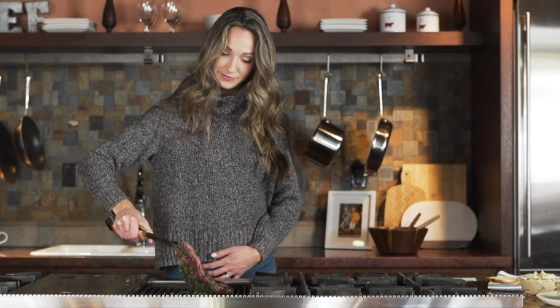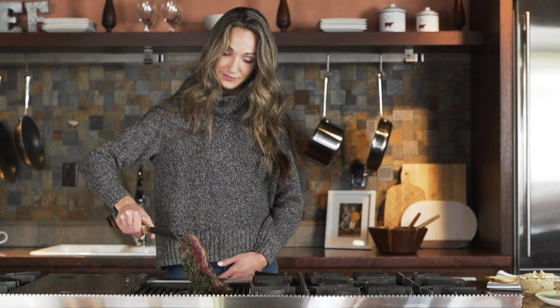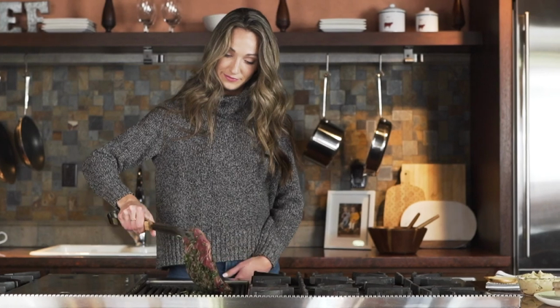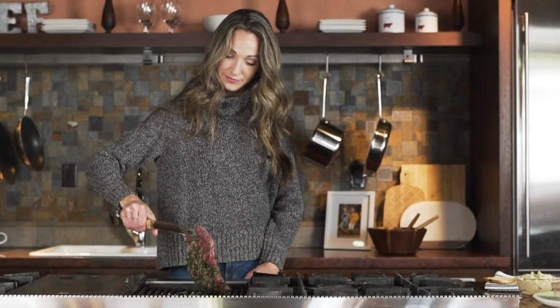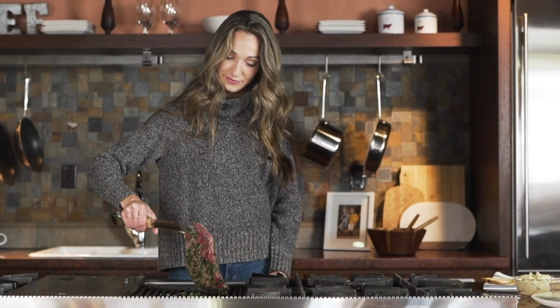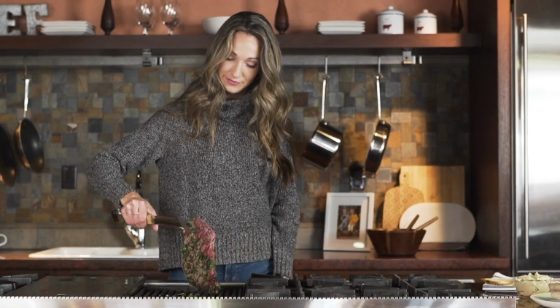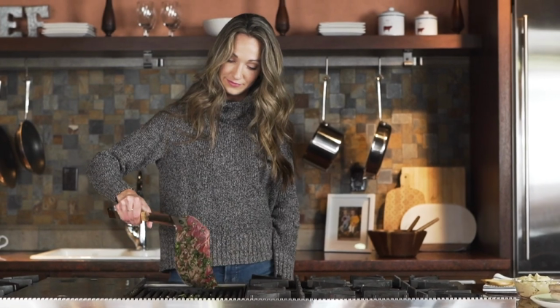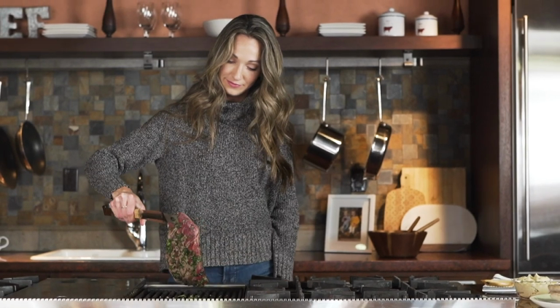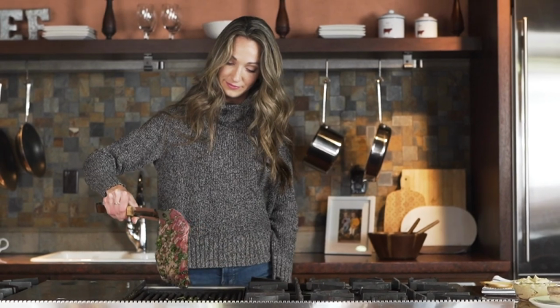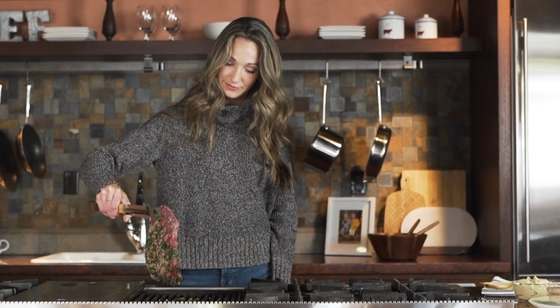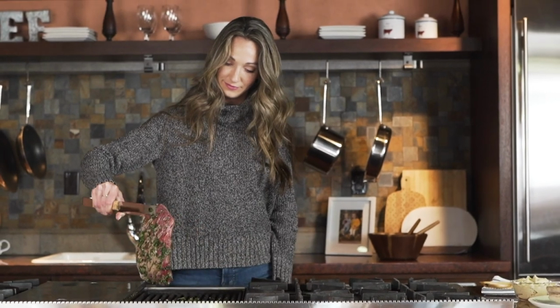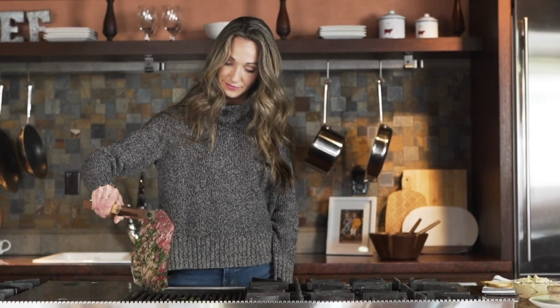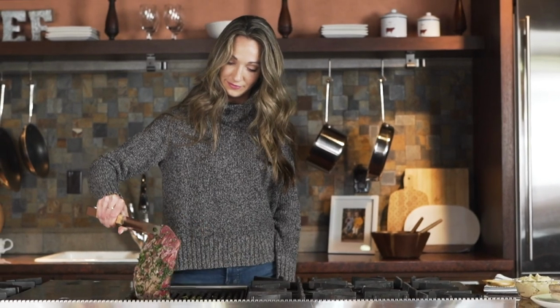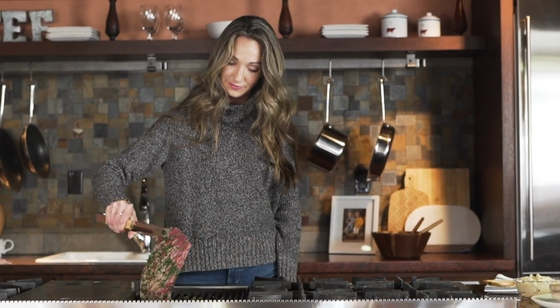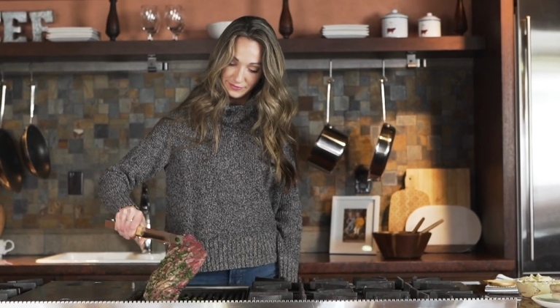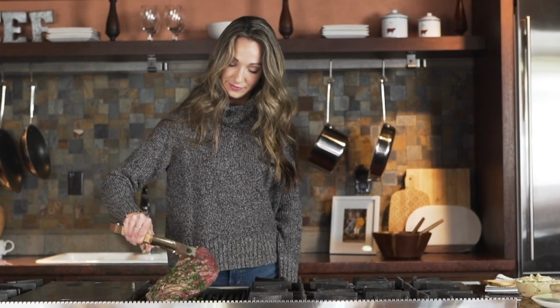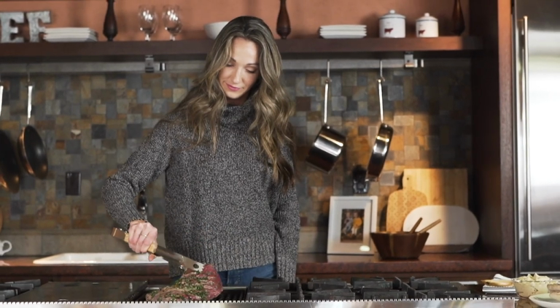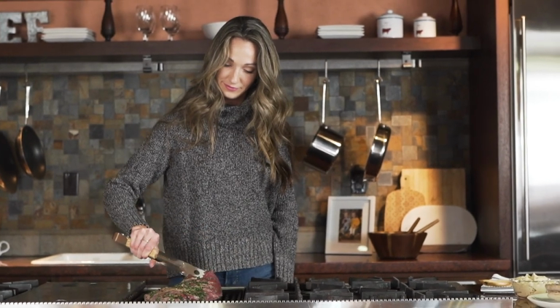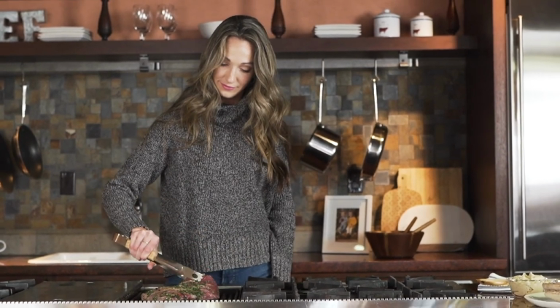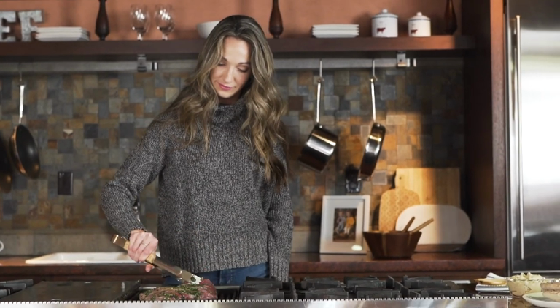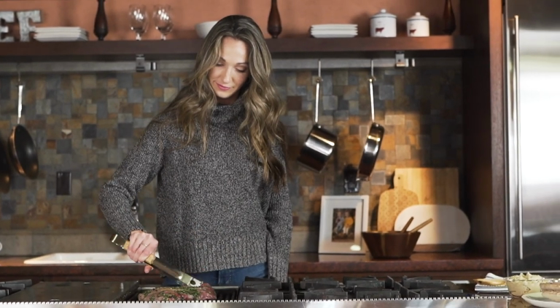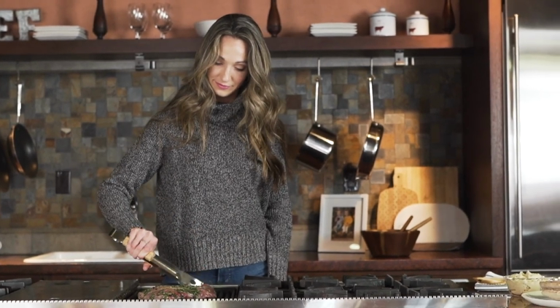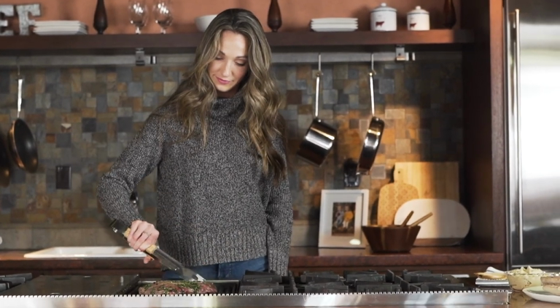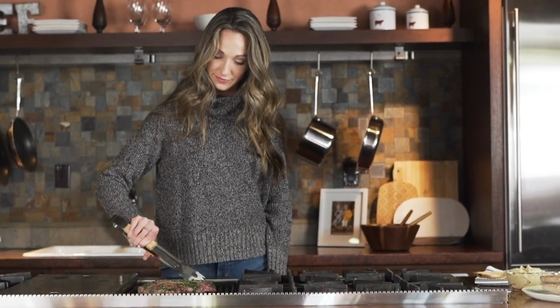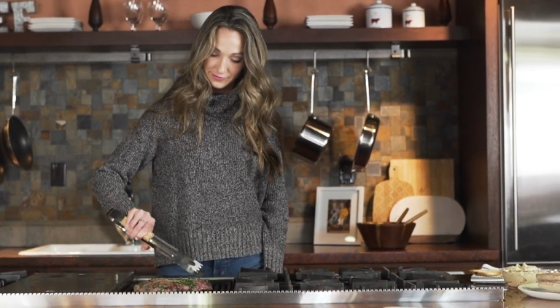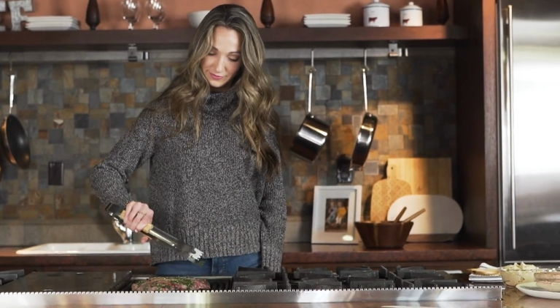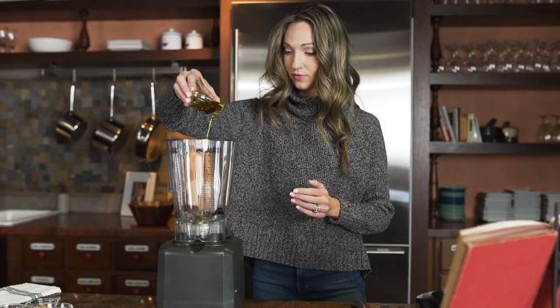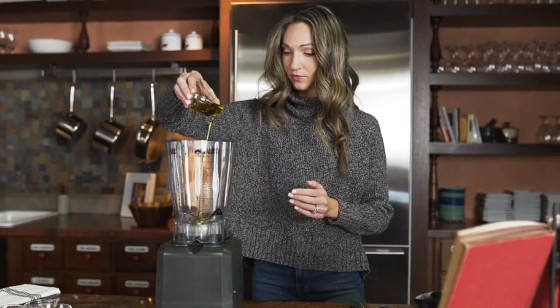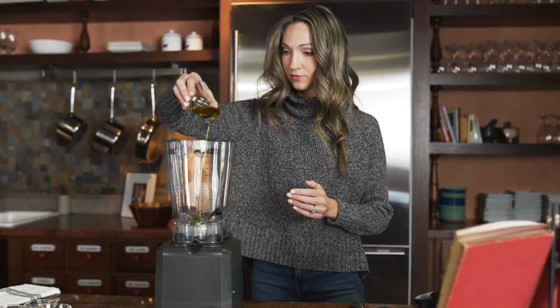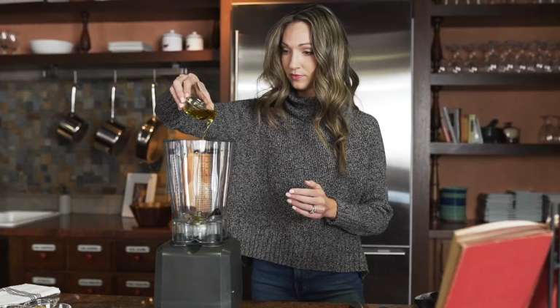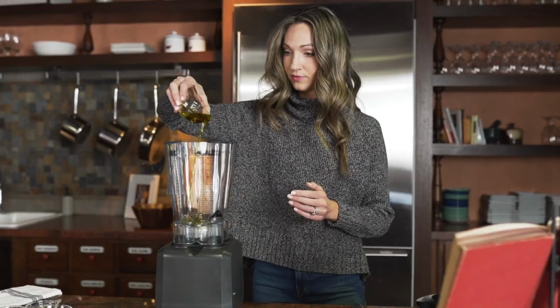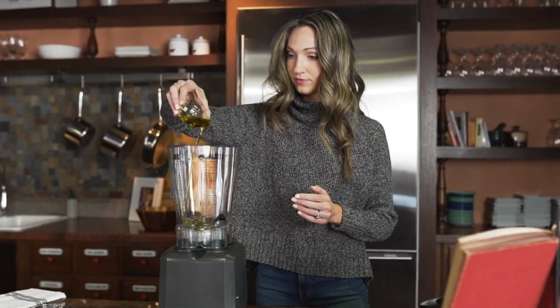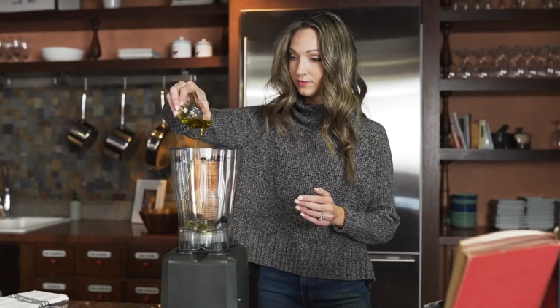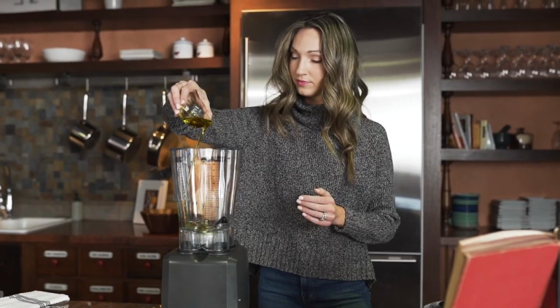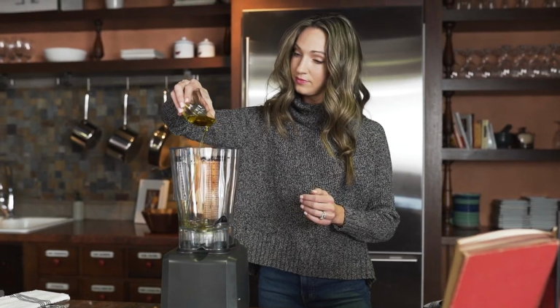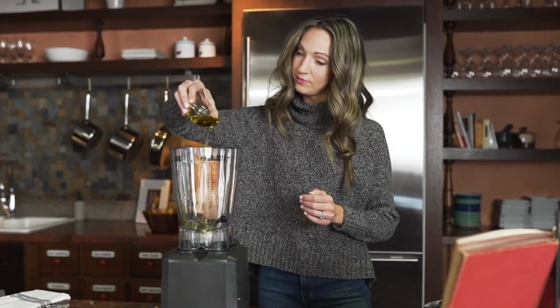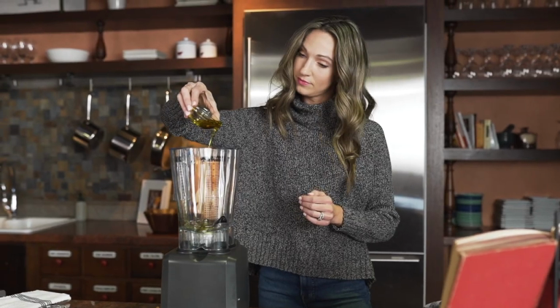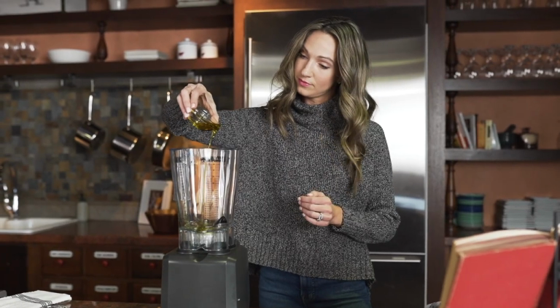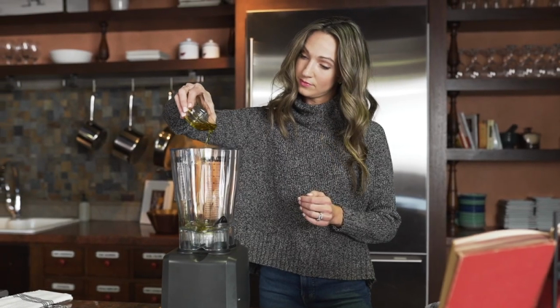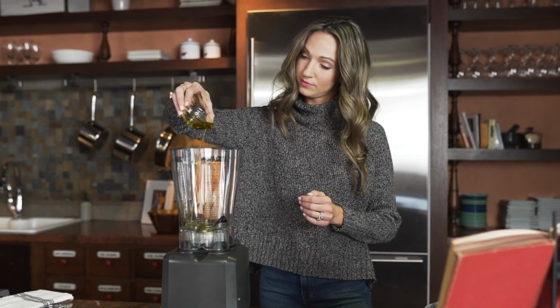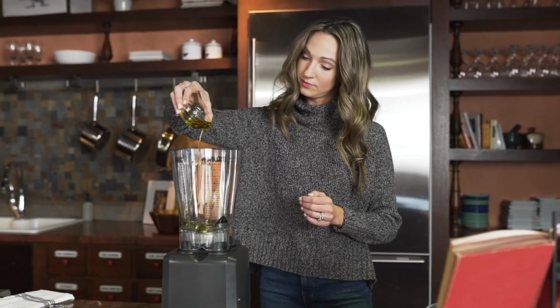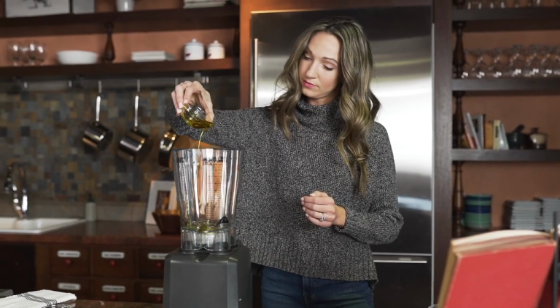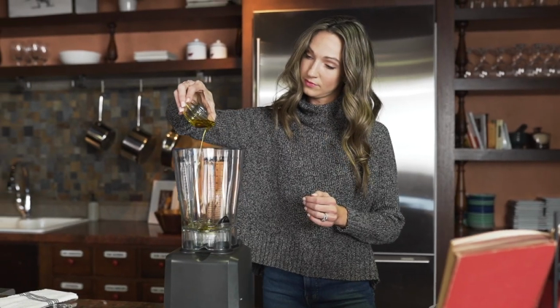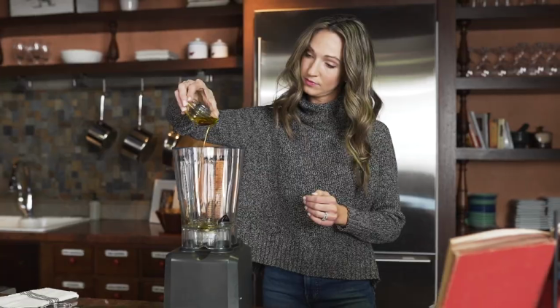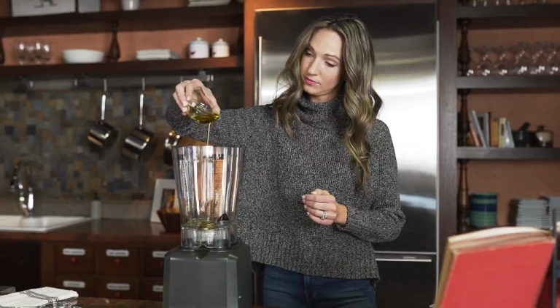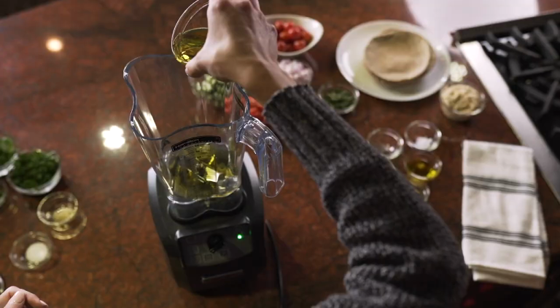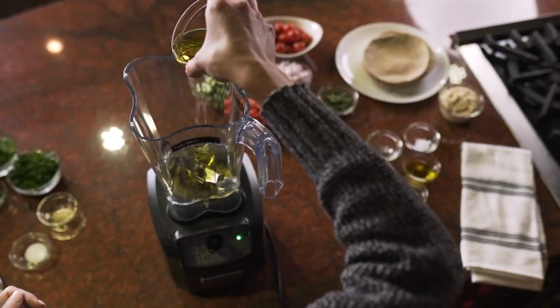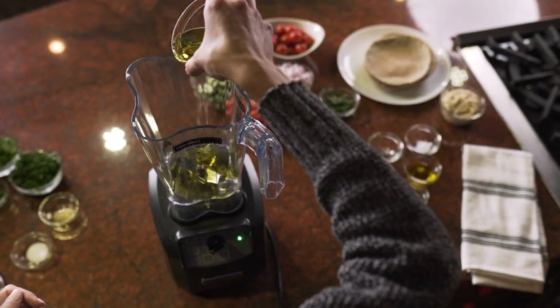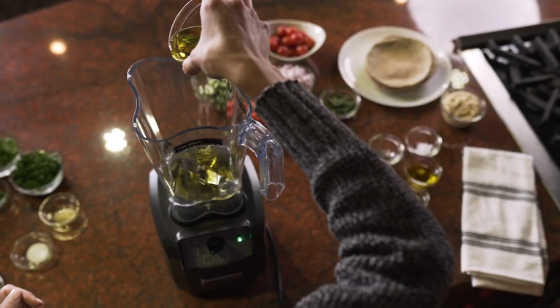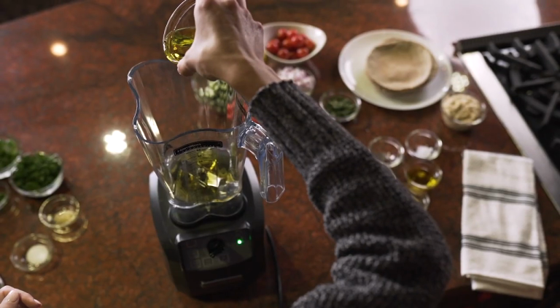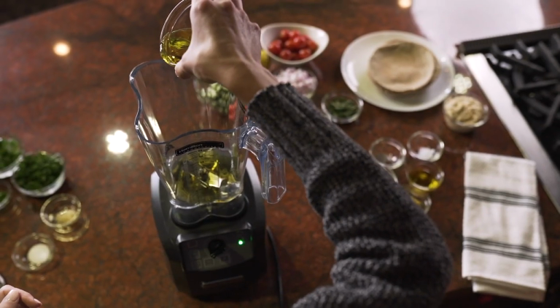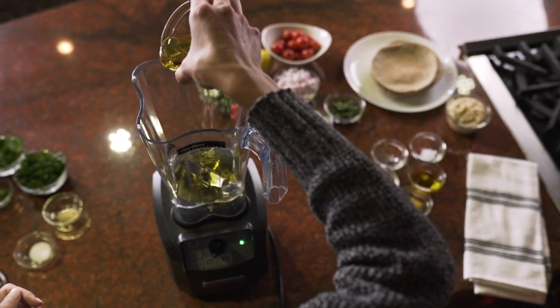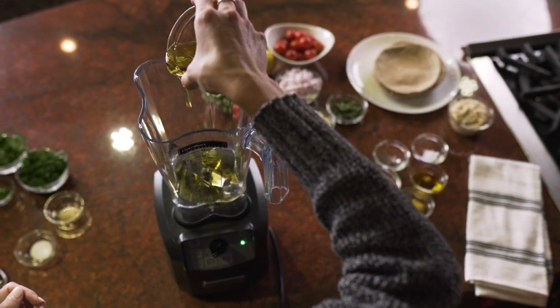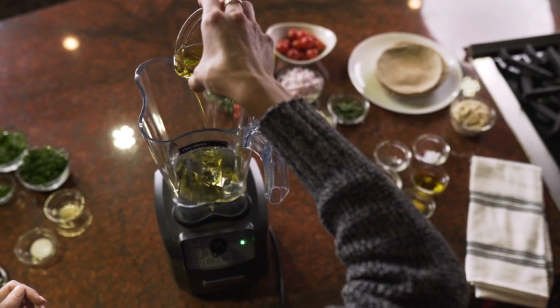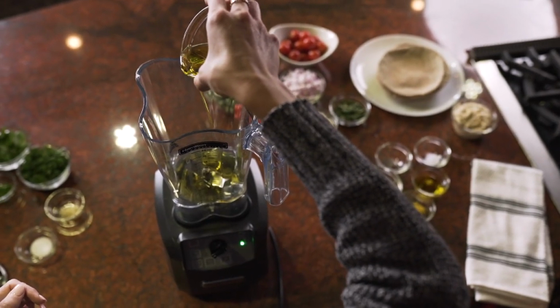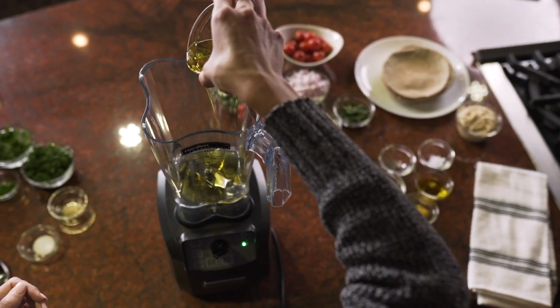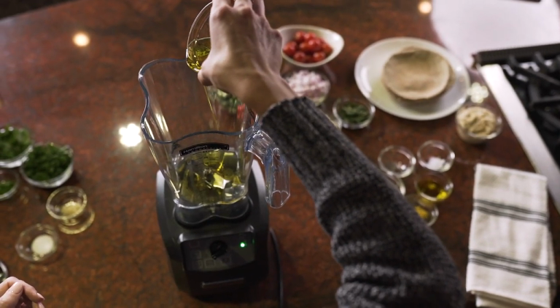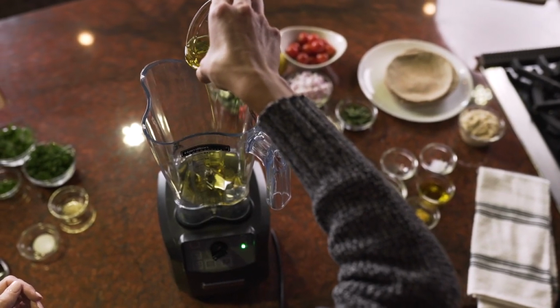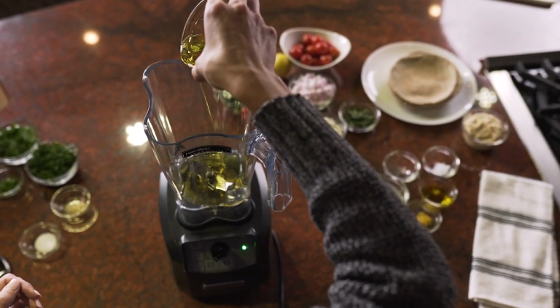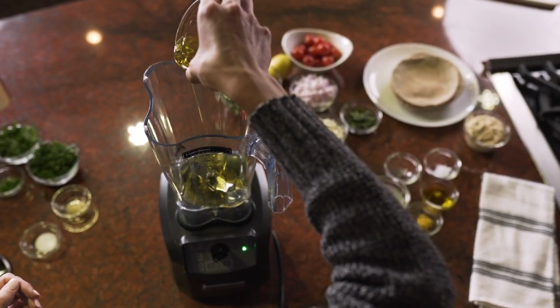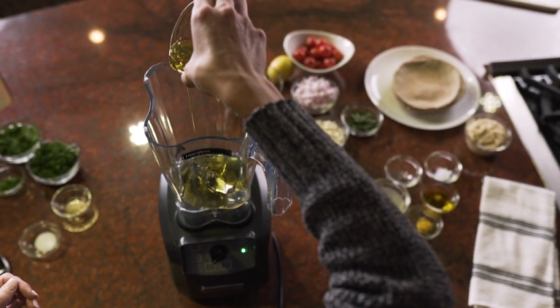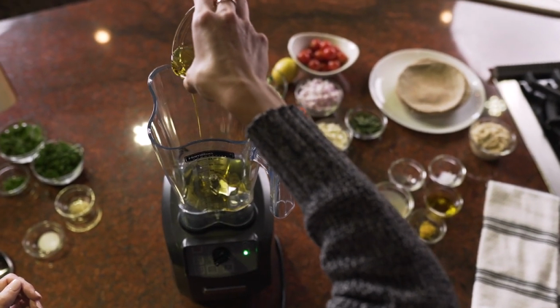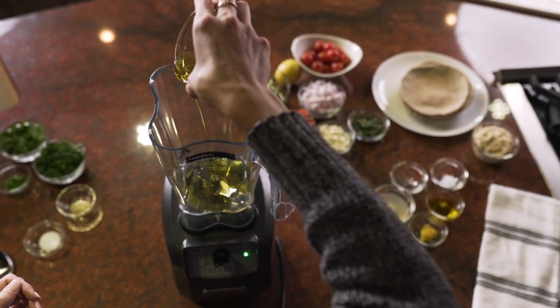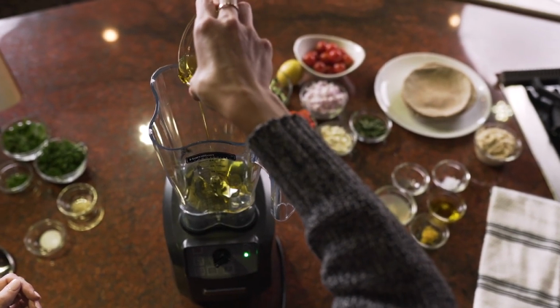My name is Stephanie Gibbs. I'm a Midtown Tulsa mom. Today I will be making a Mediterranean beef flank steak pita.